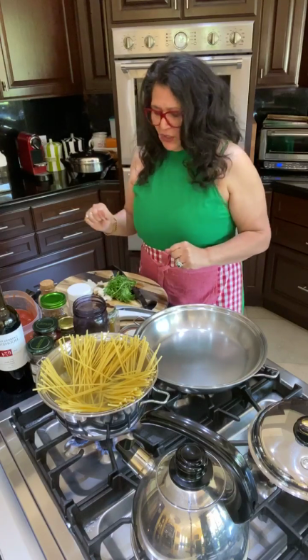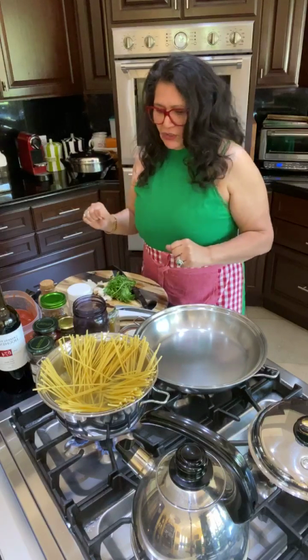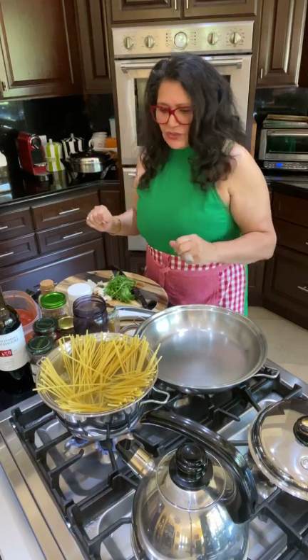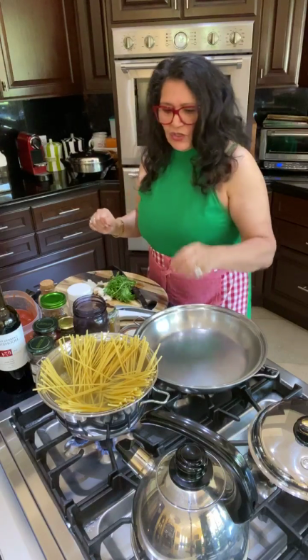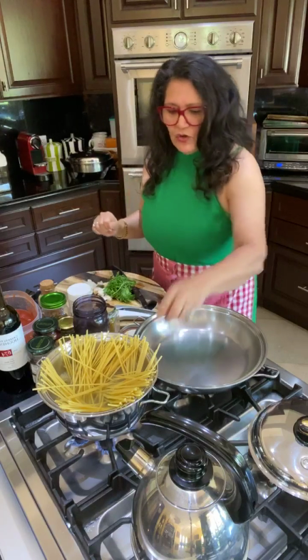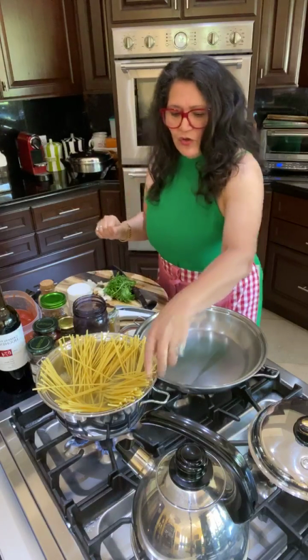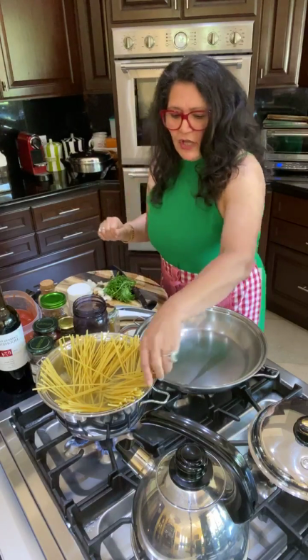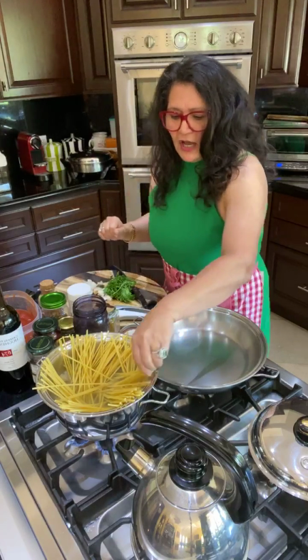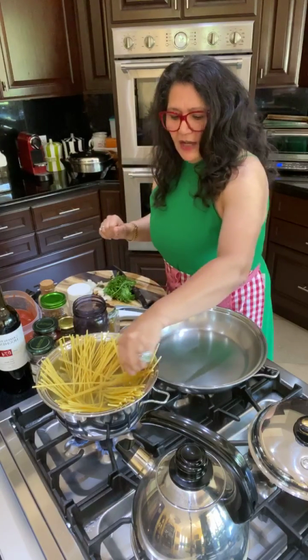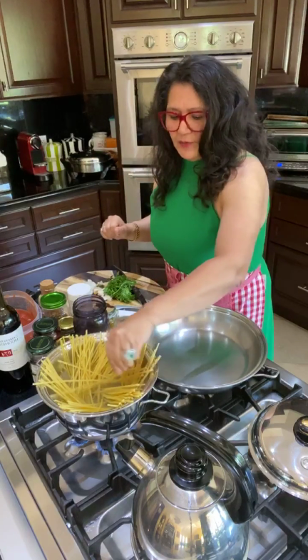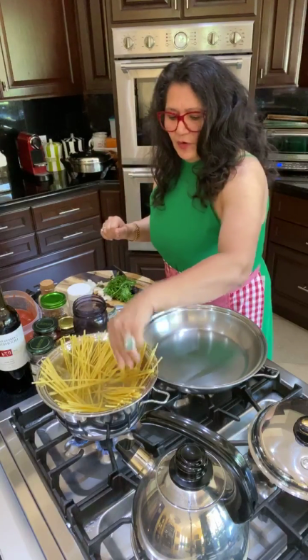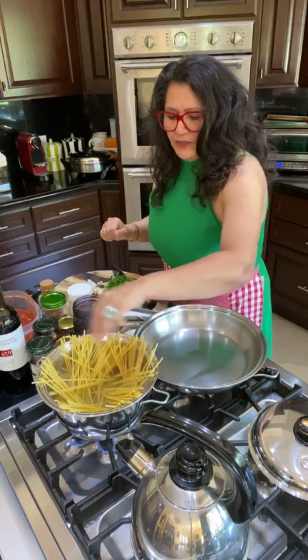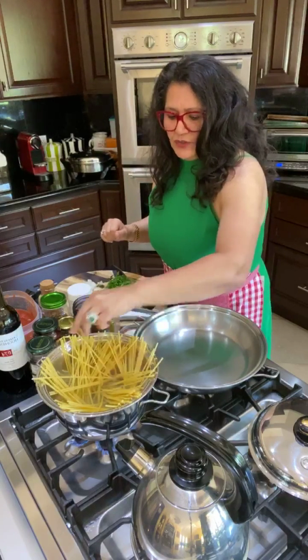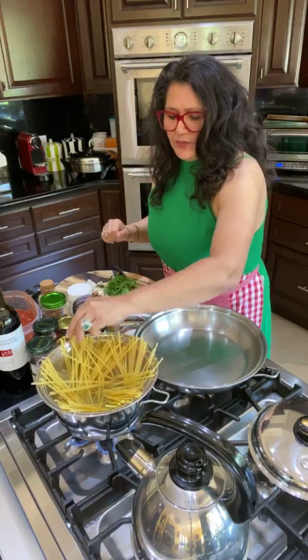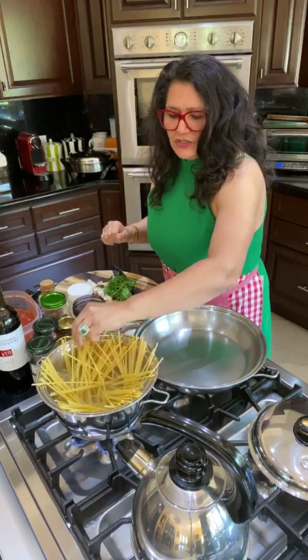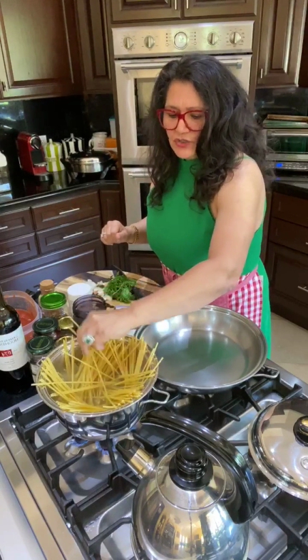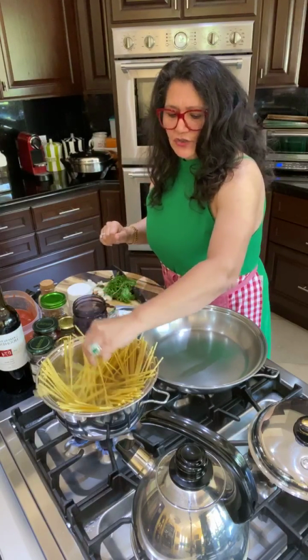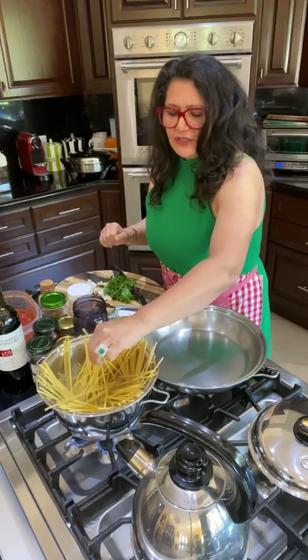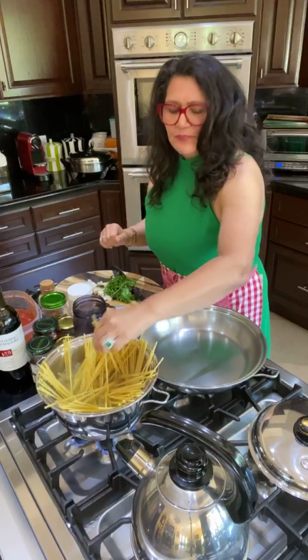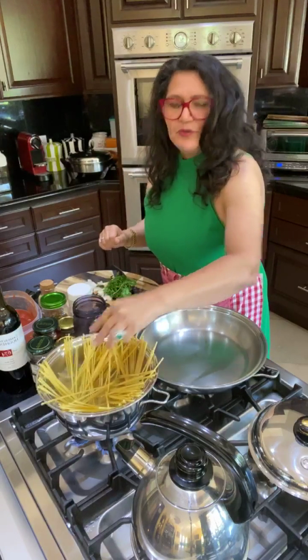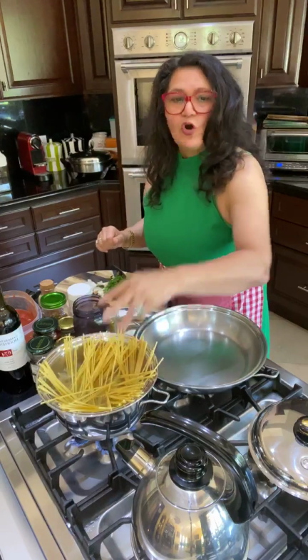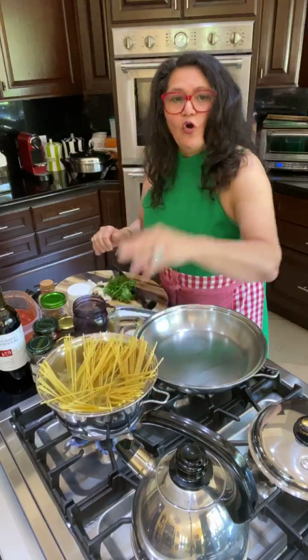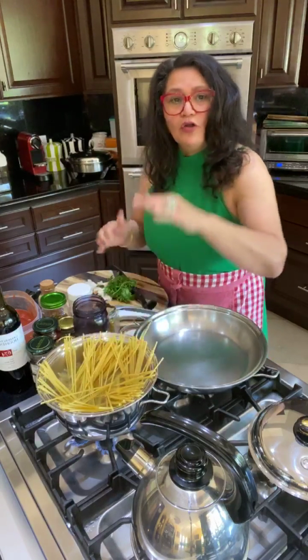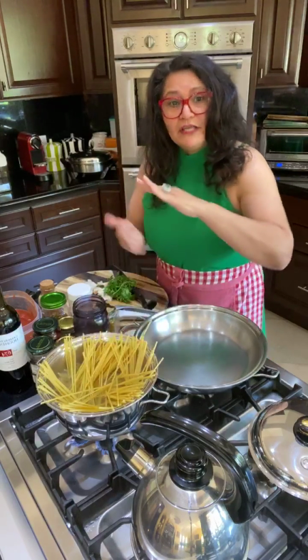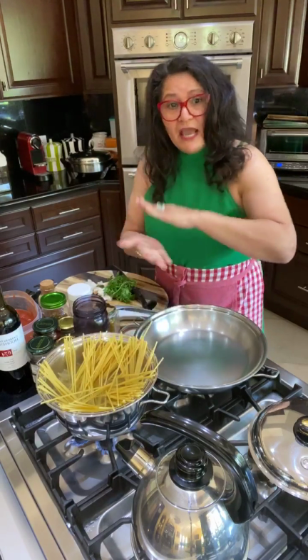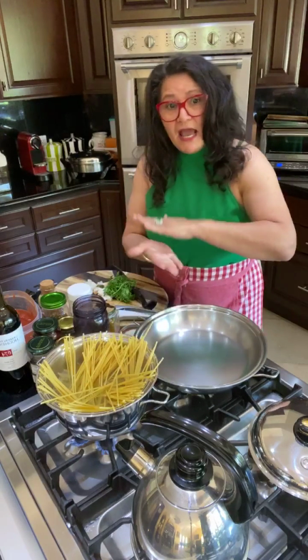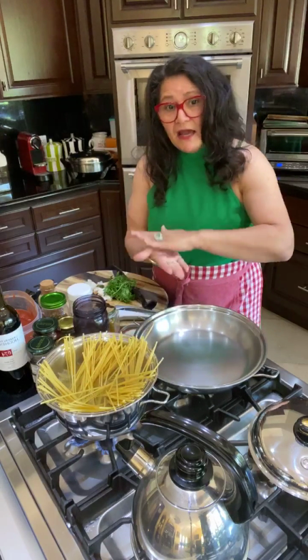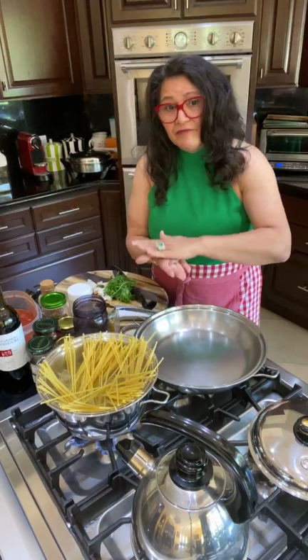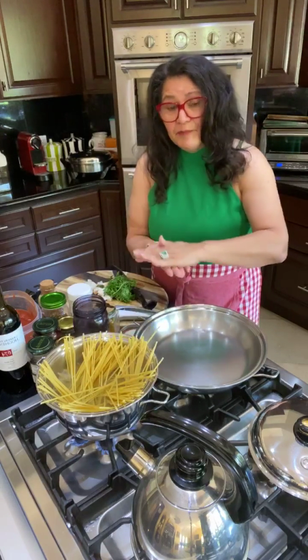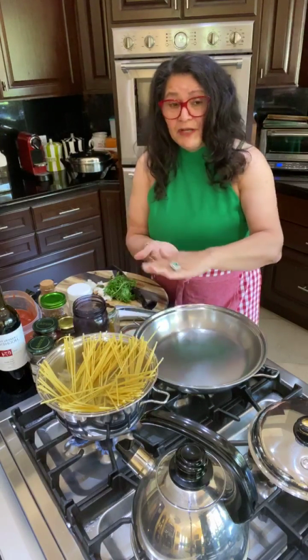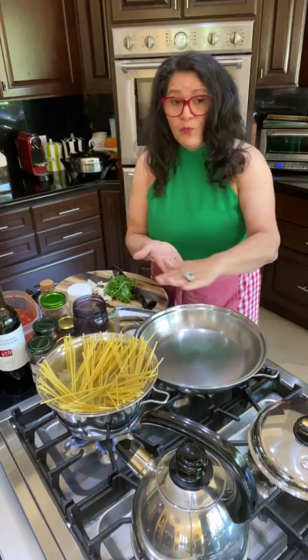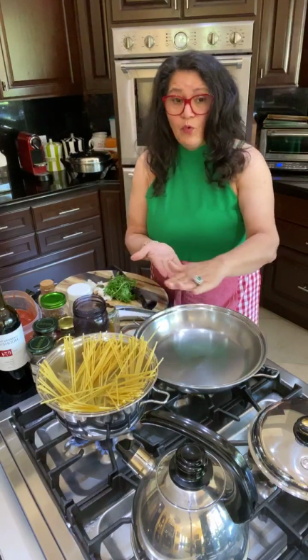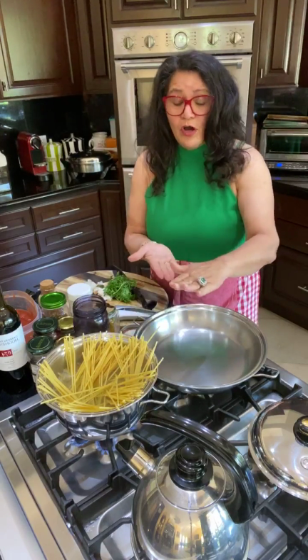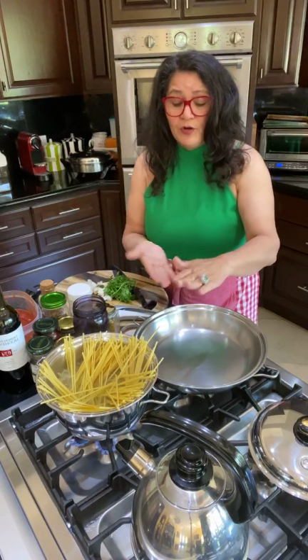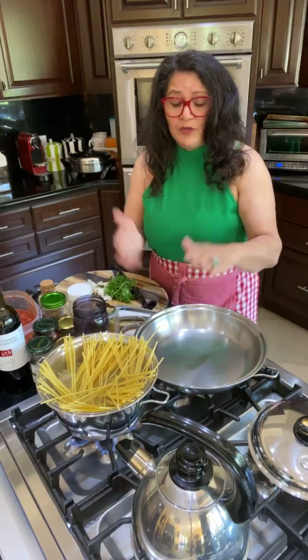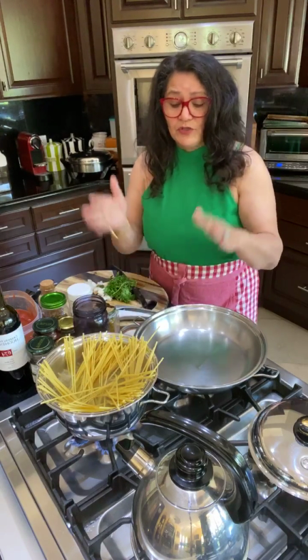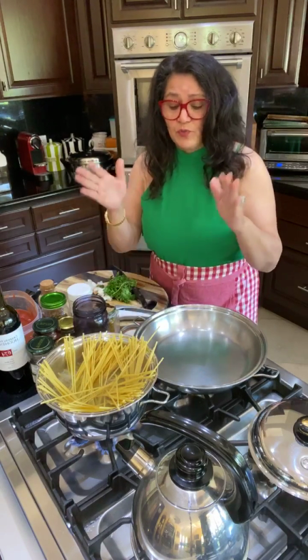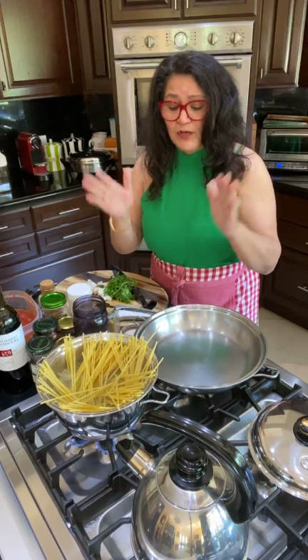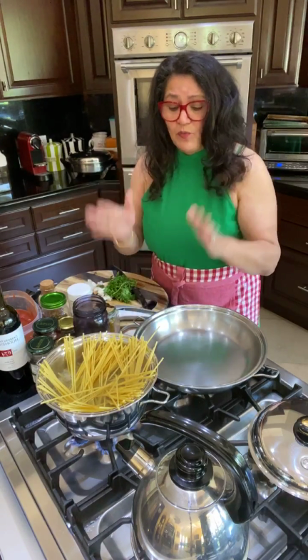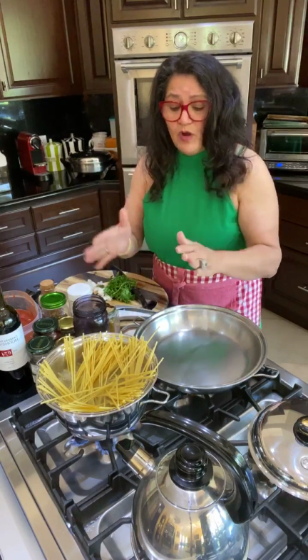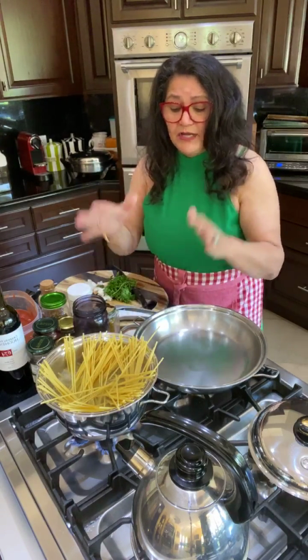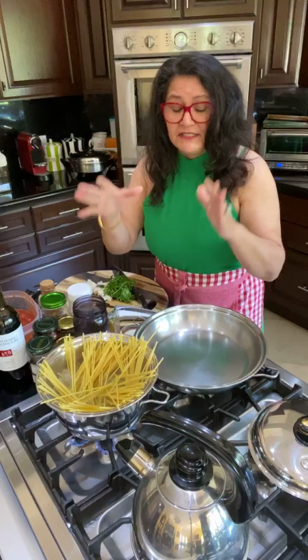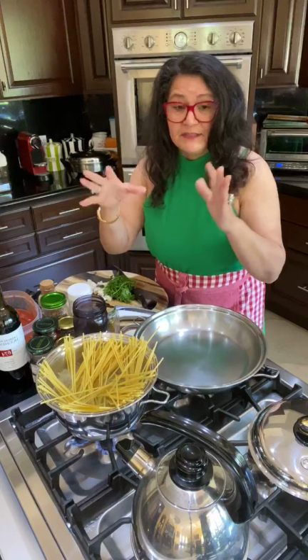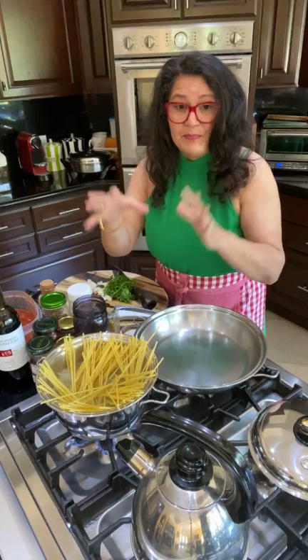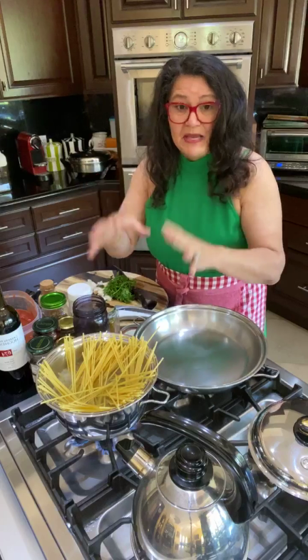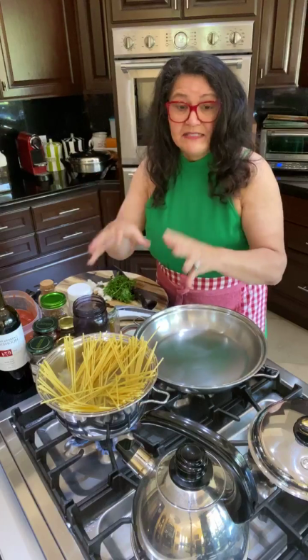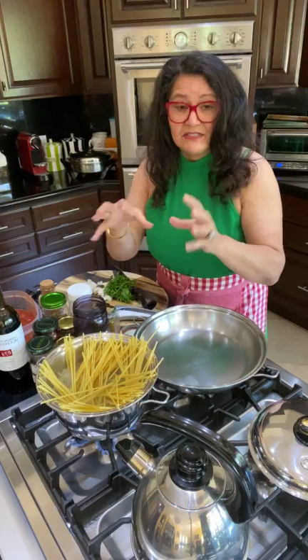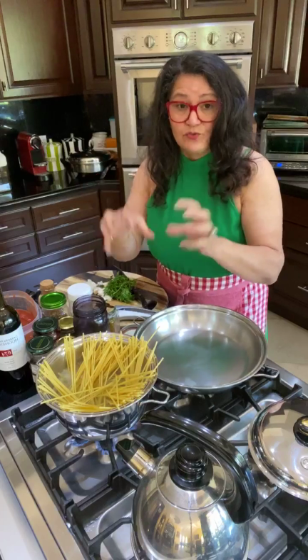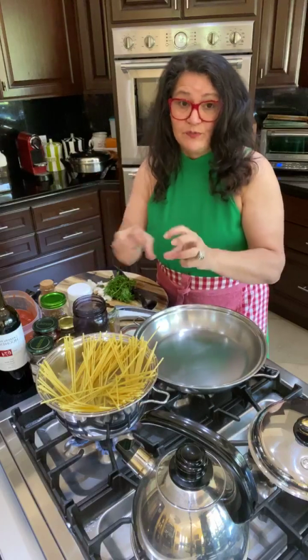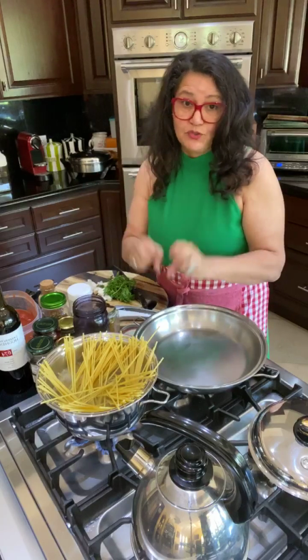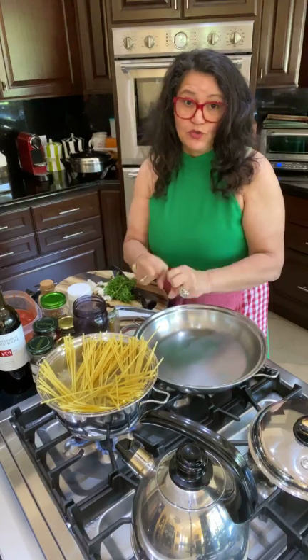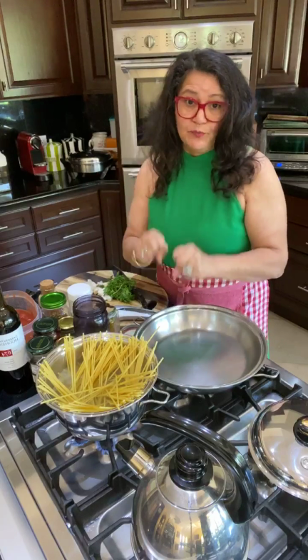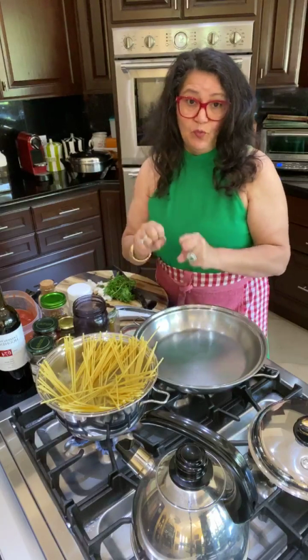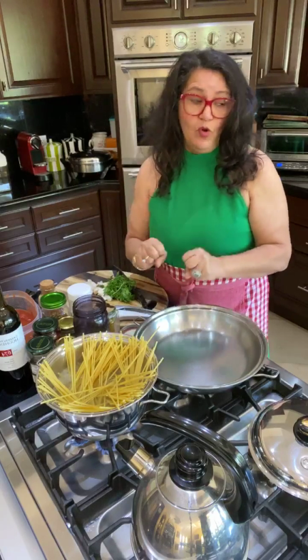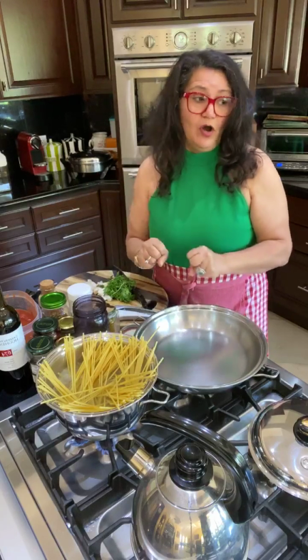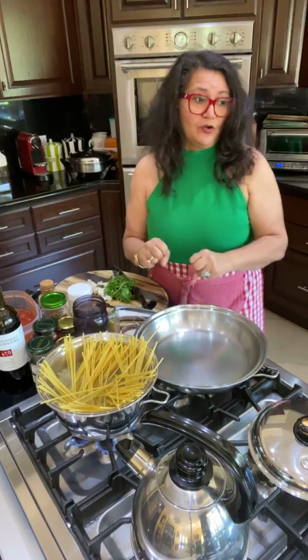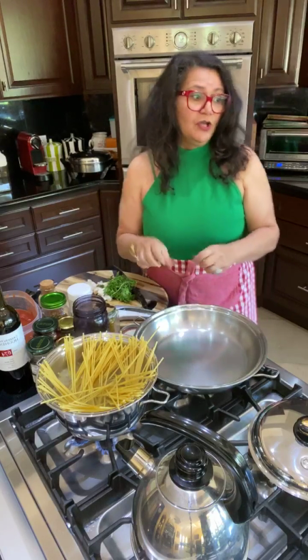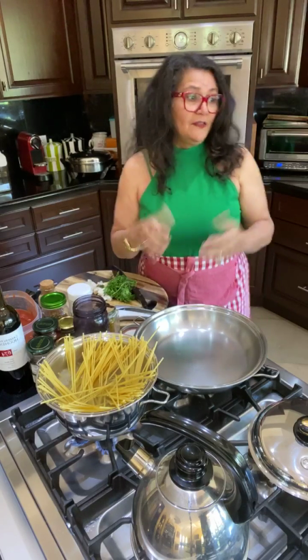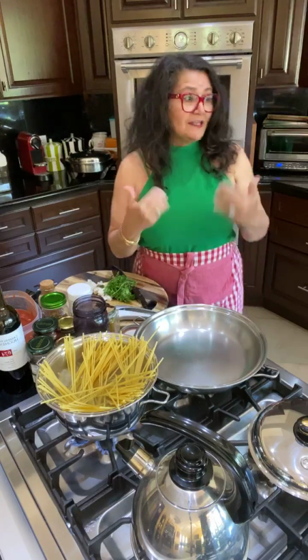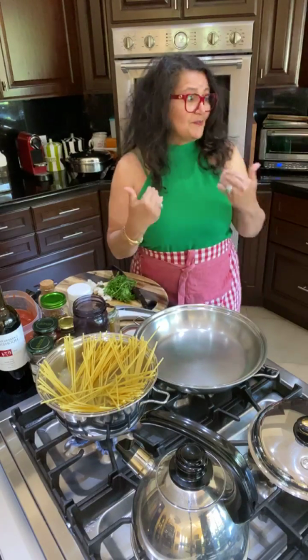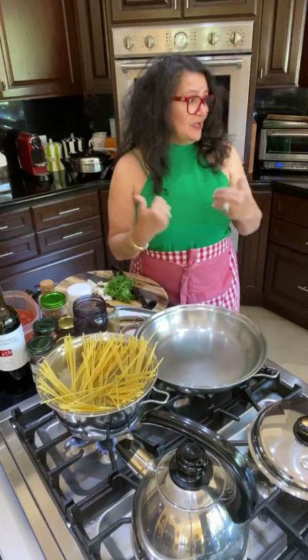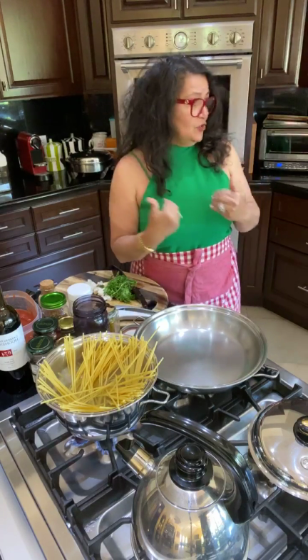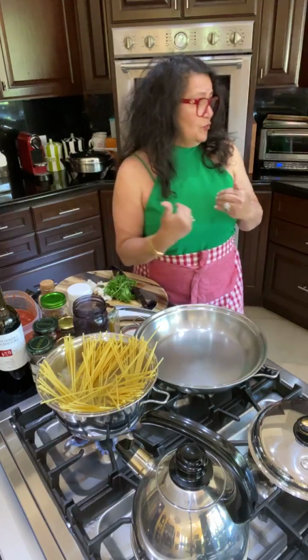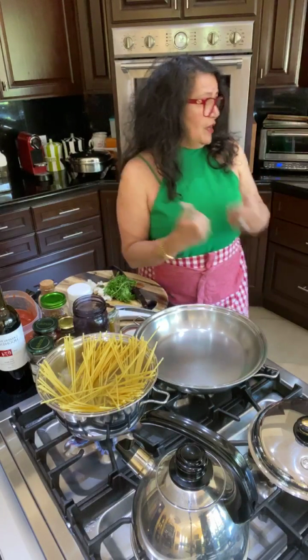I'm going to use only half the amount of water because what I want is for the pasta to absorb the water. That's my new way.